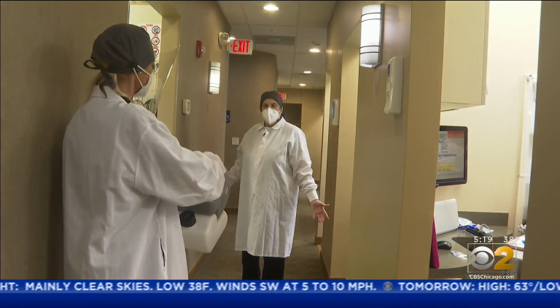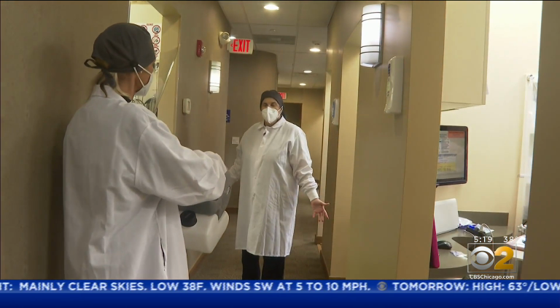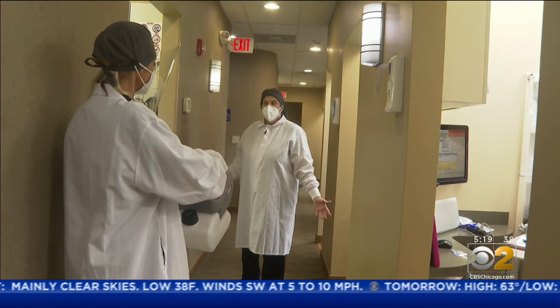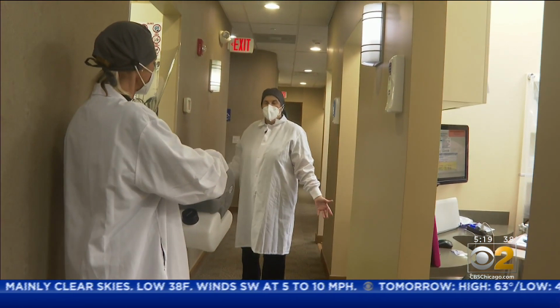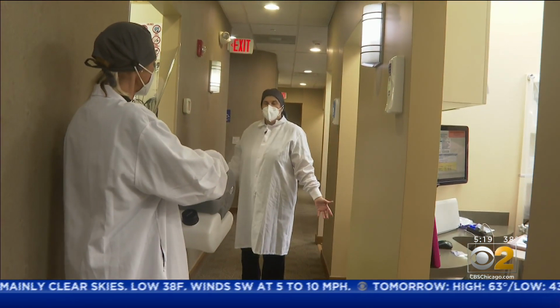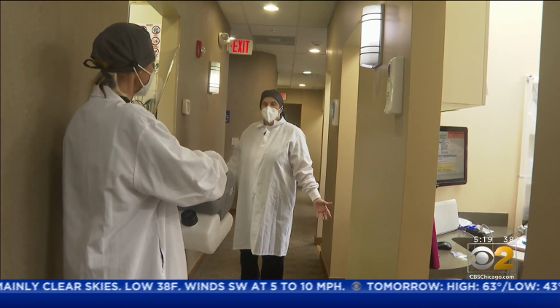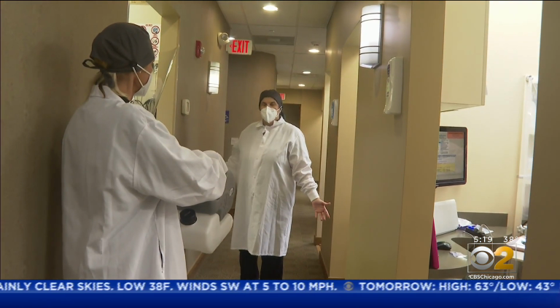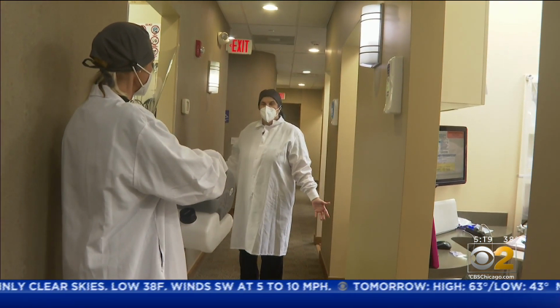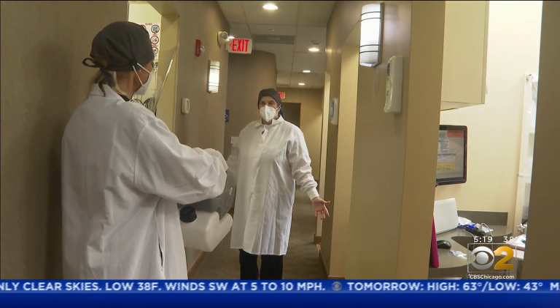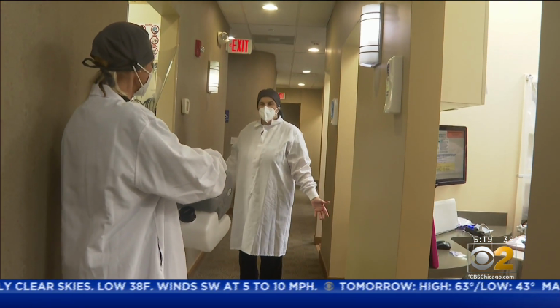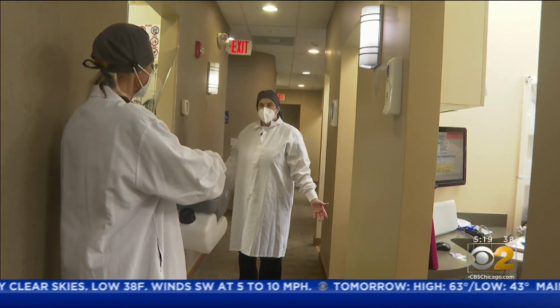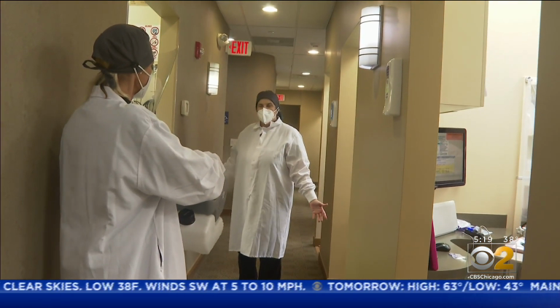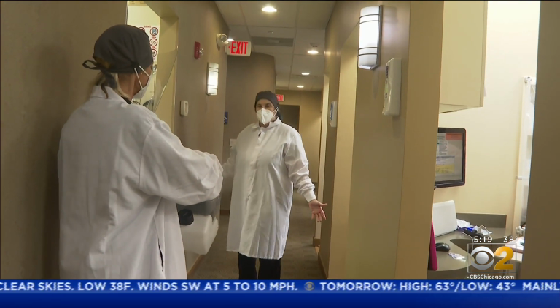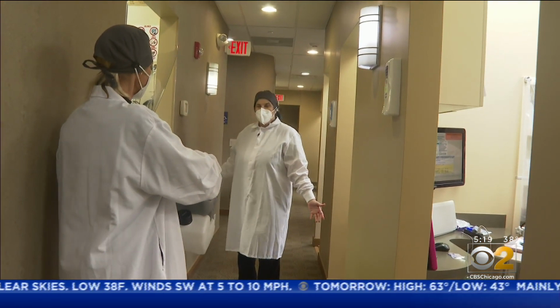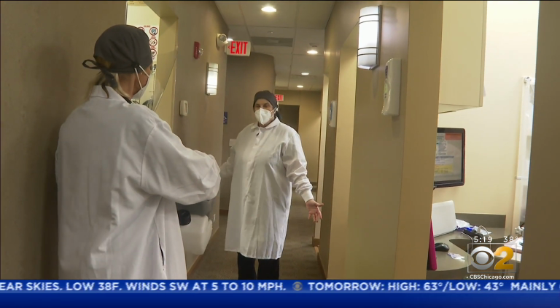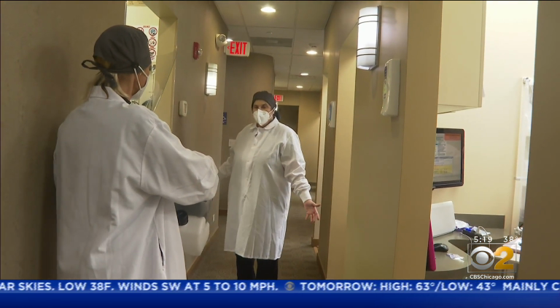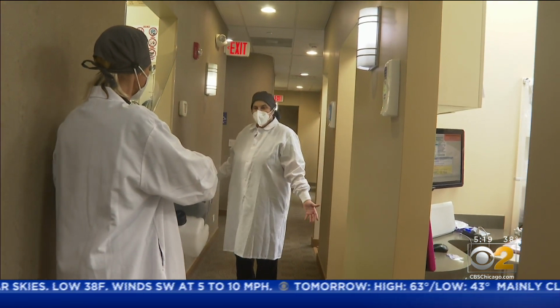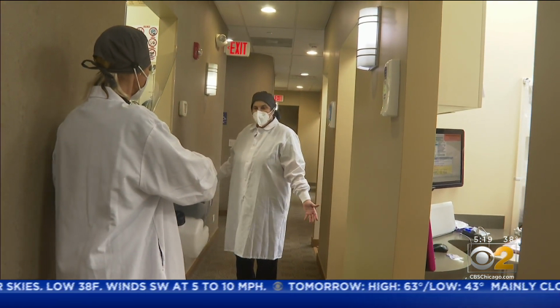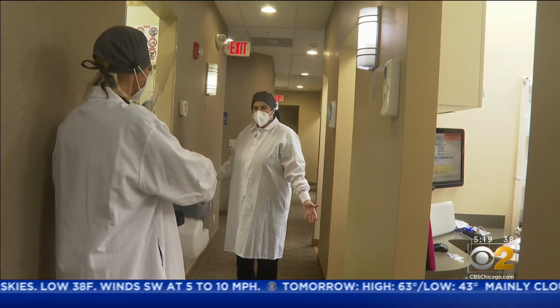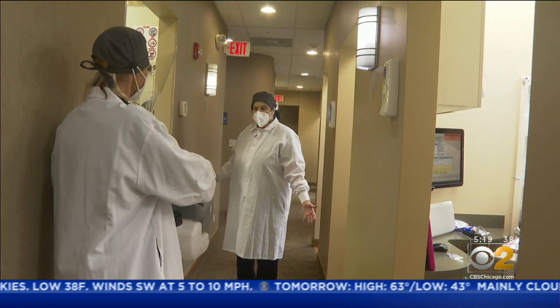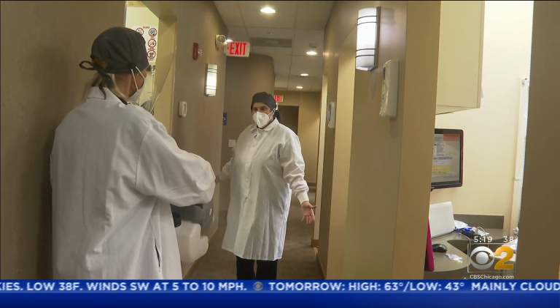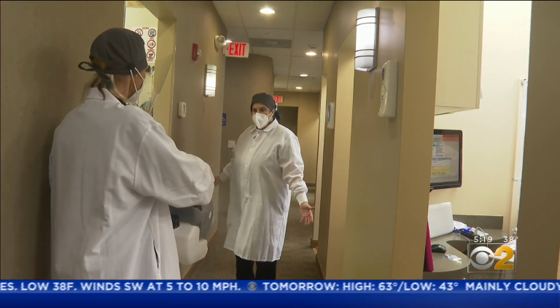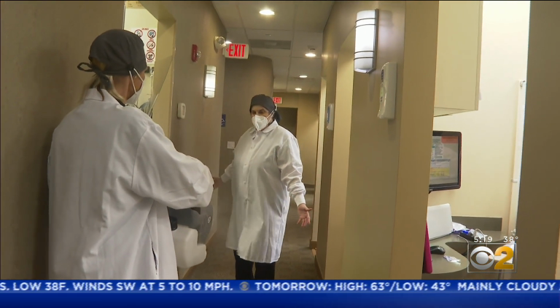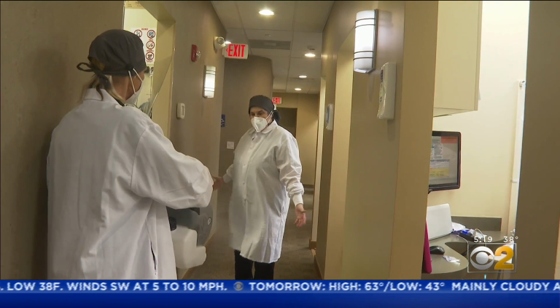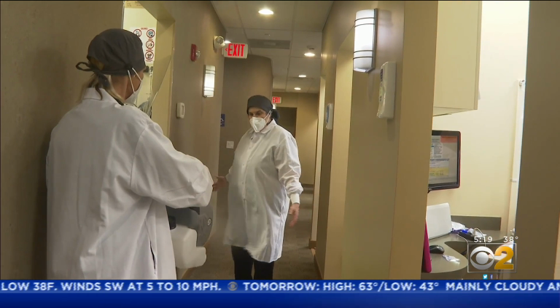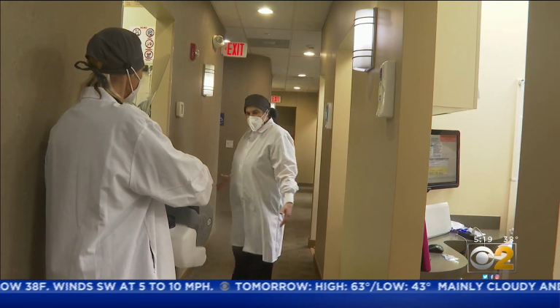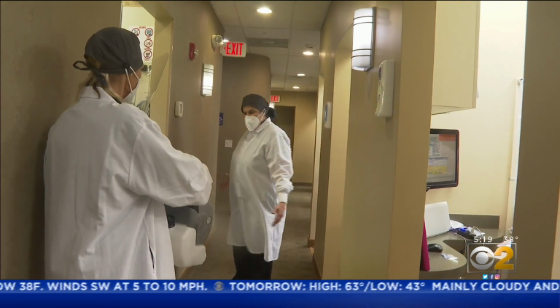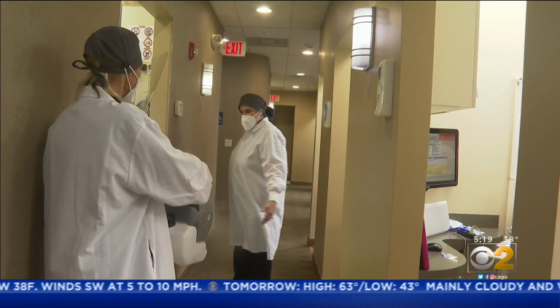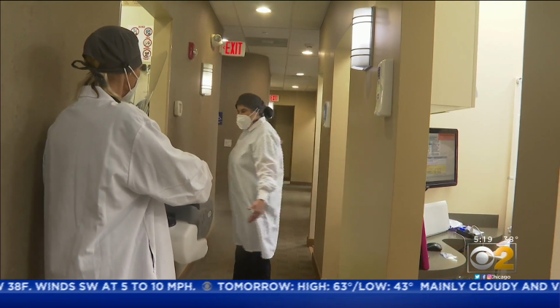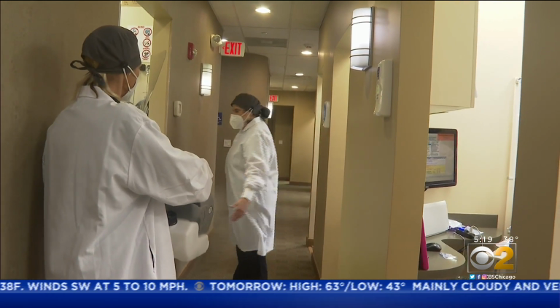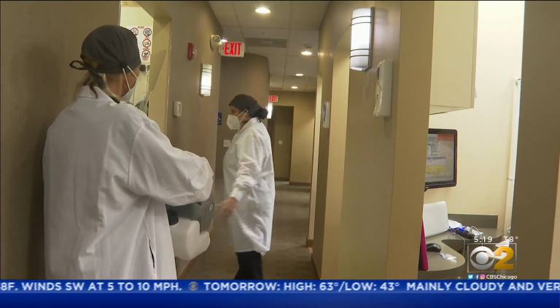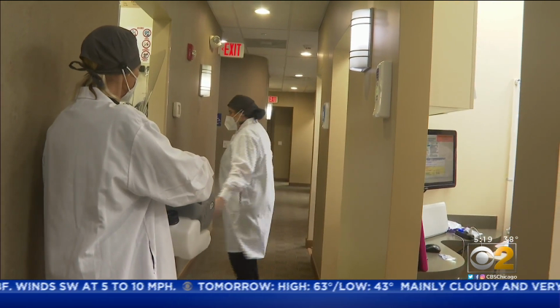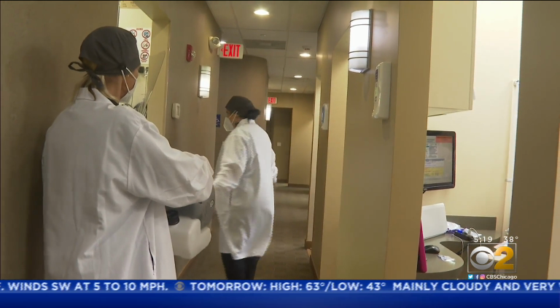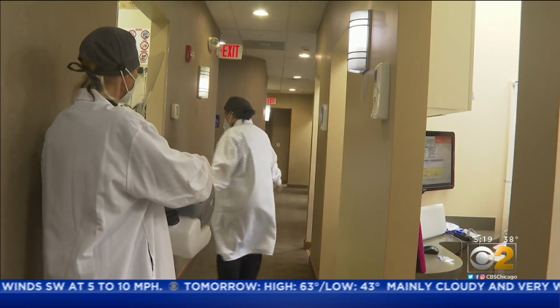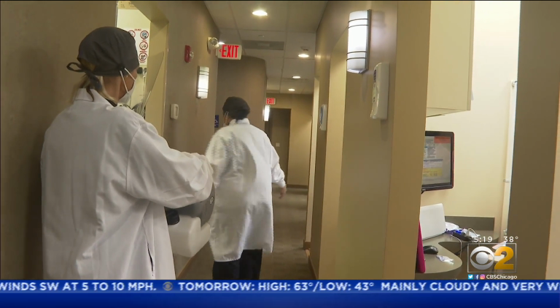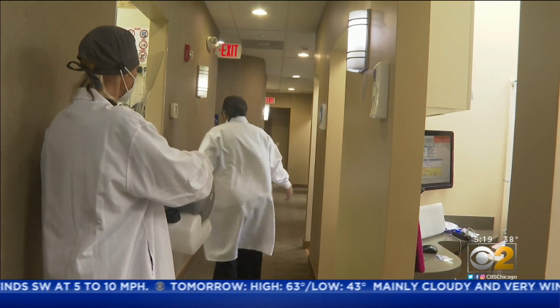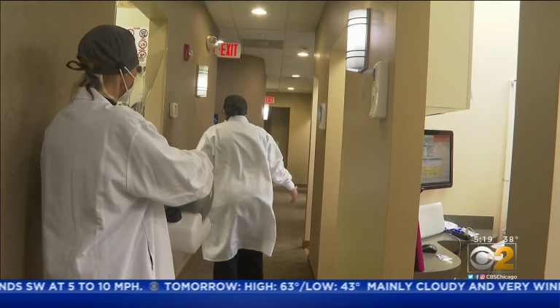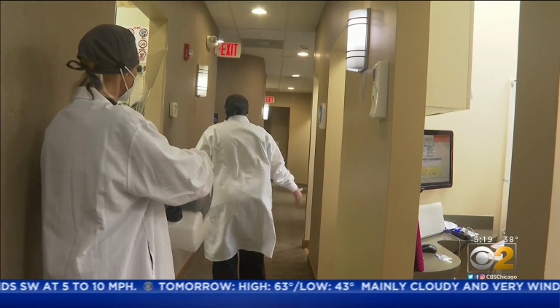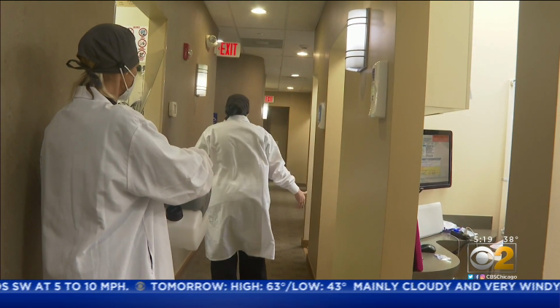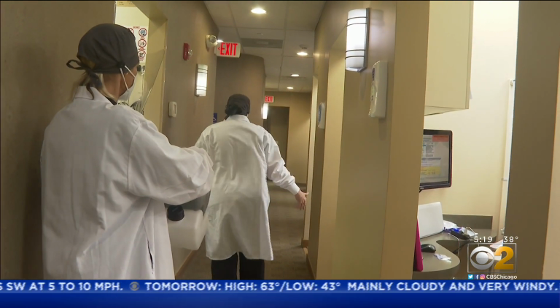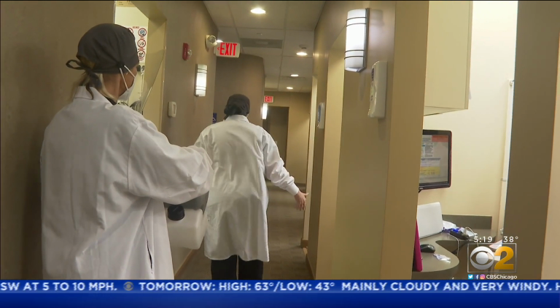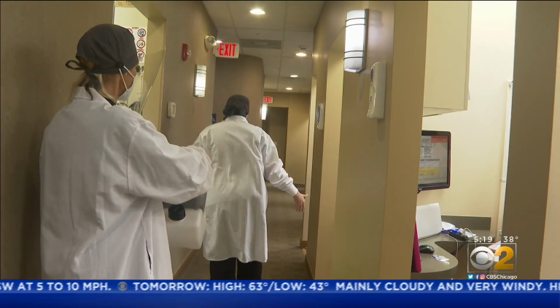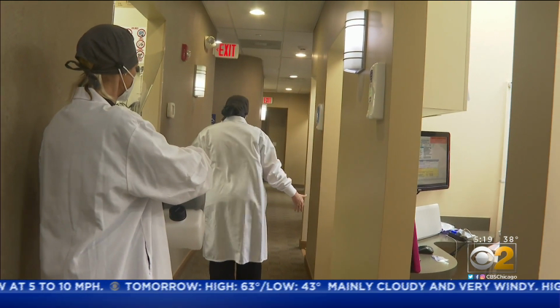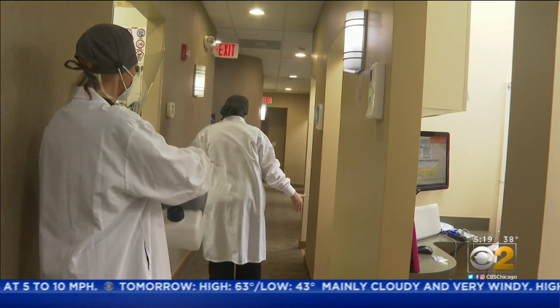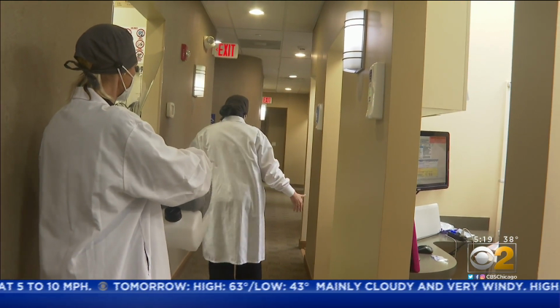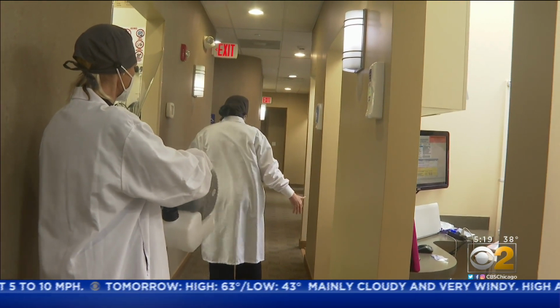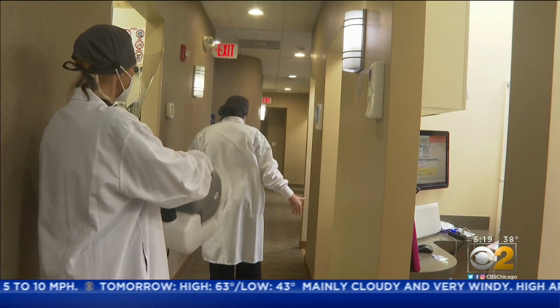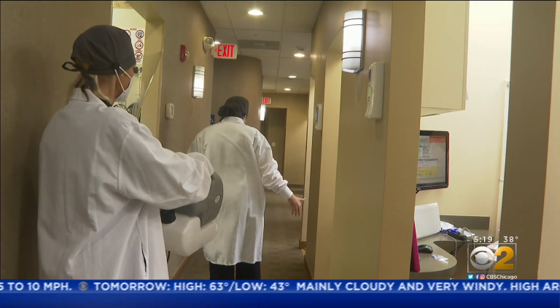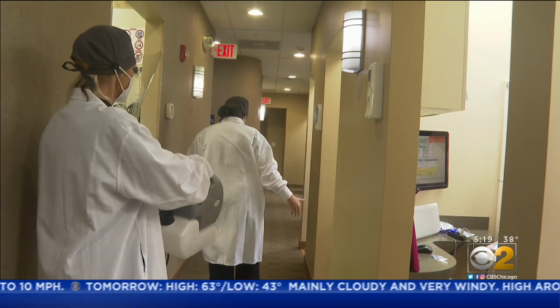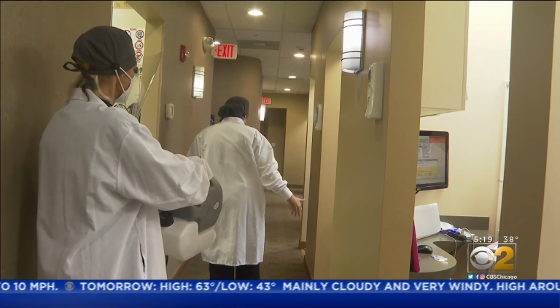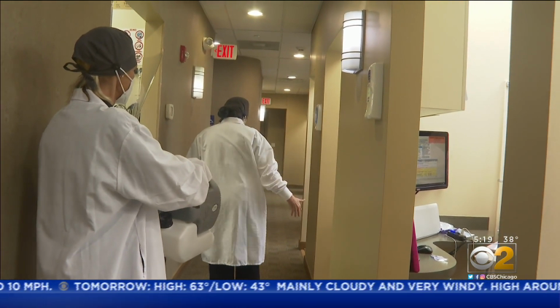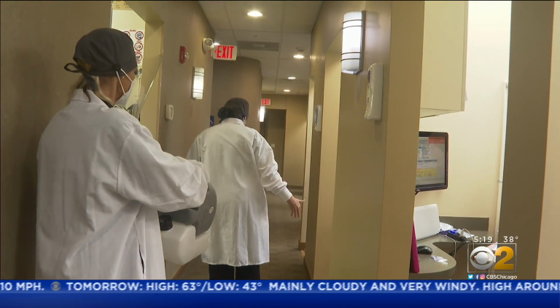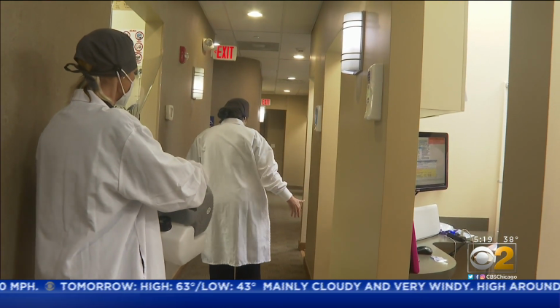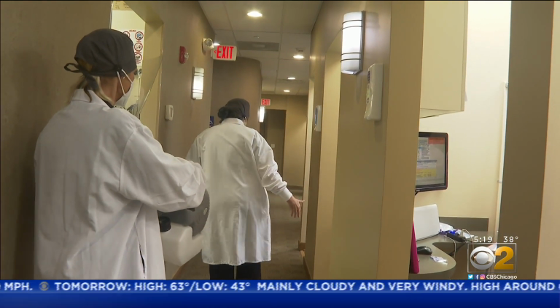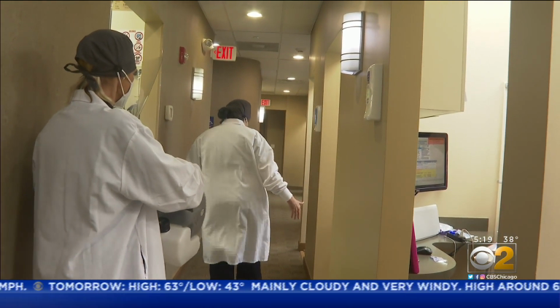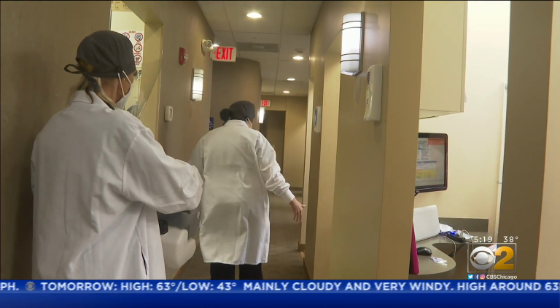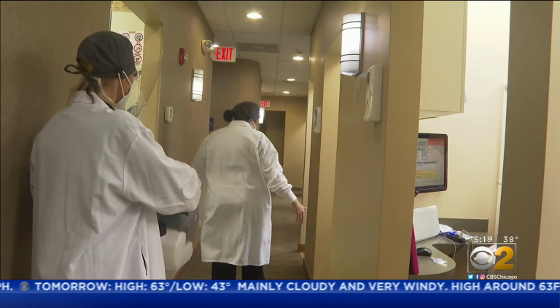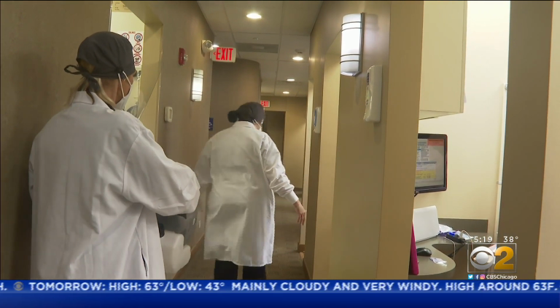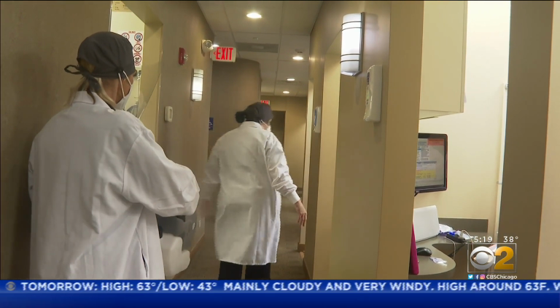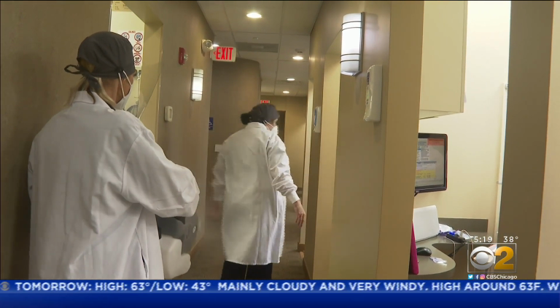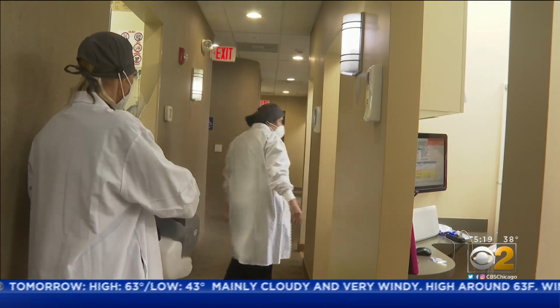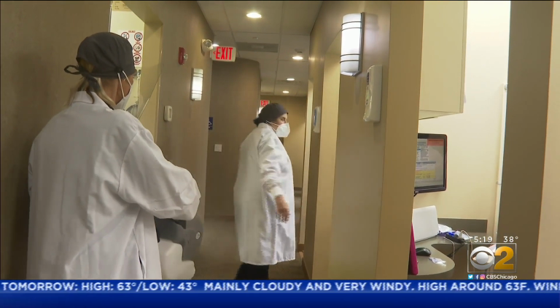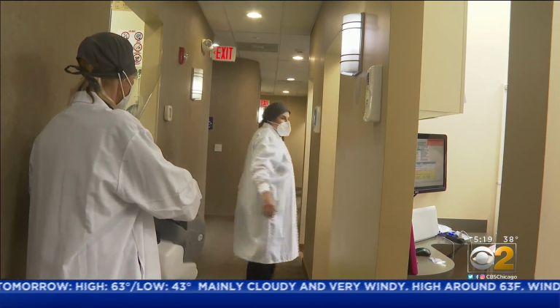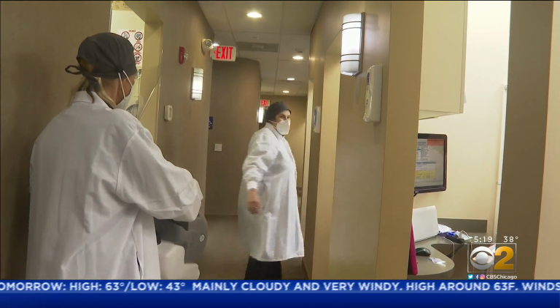In fact, Dr. Century is so confident of the device, she had one of her staff fog her to show it's harmless to people.